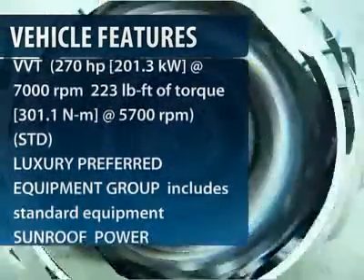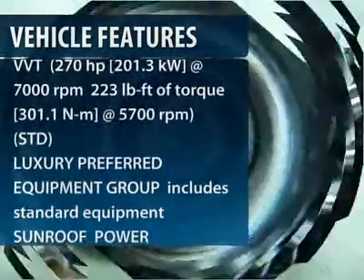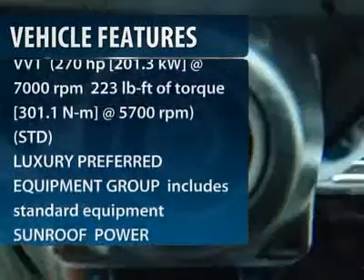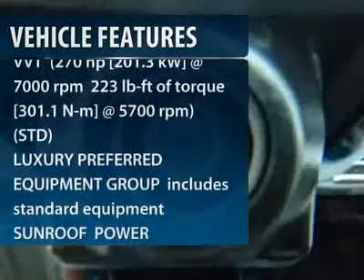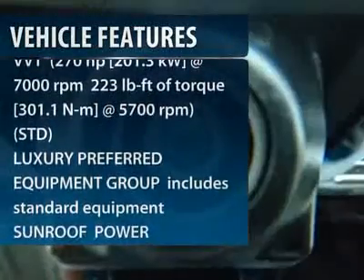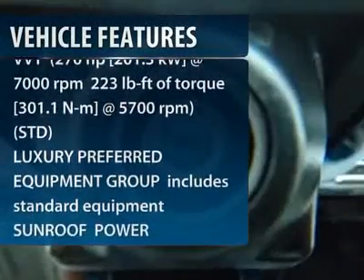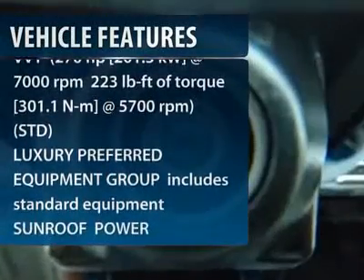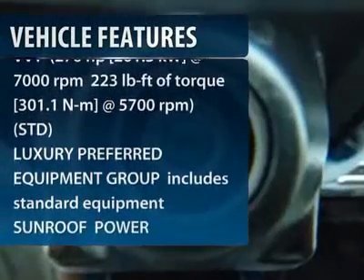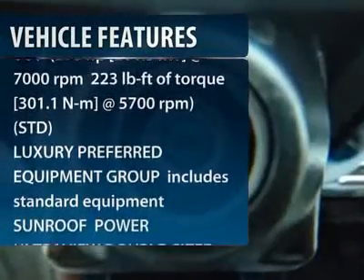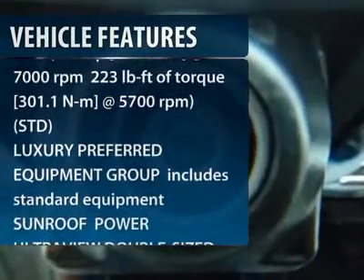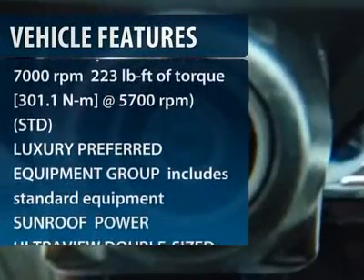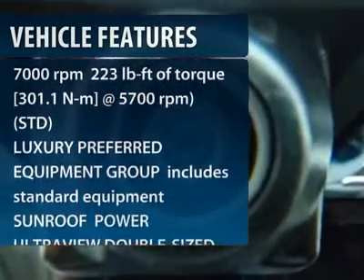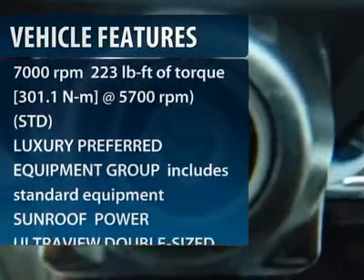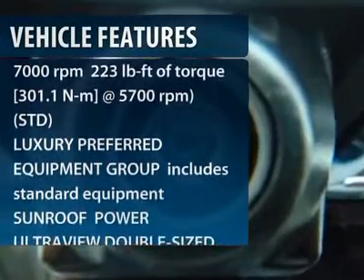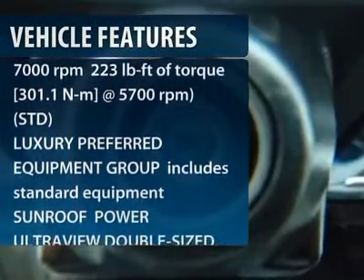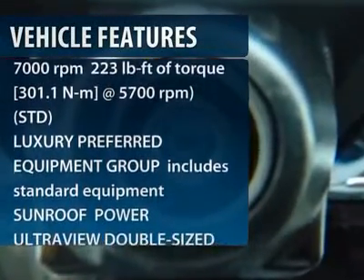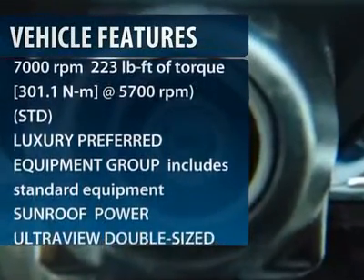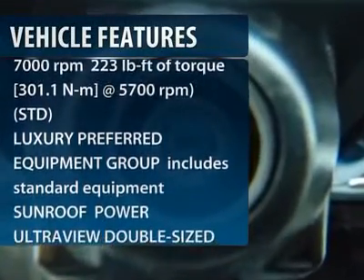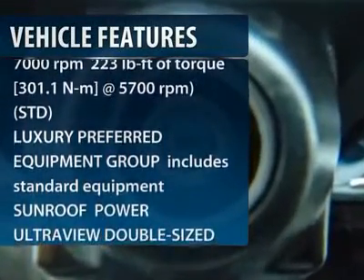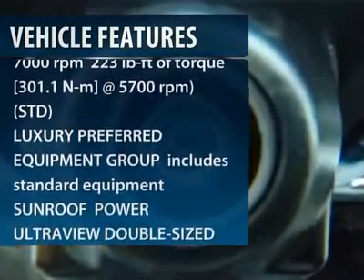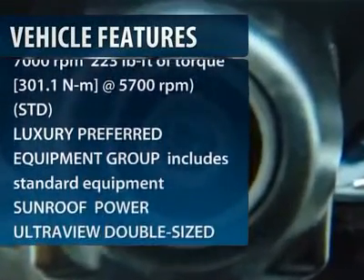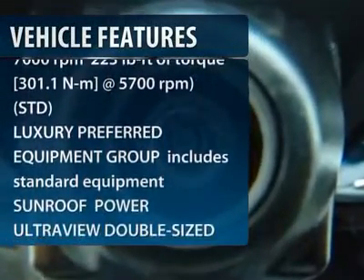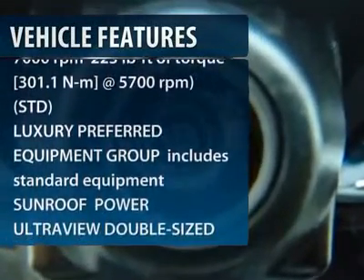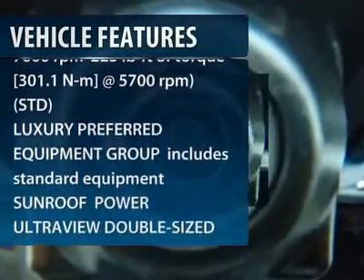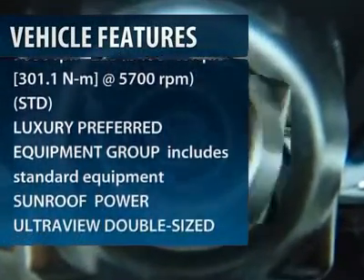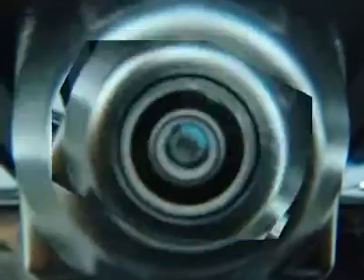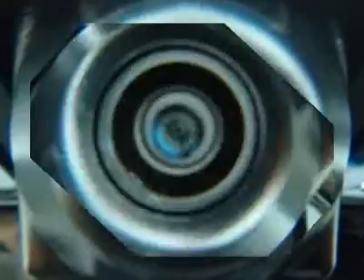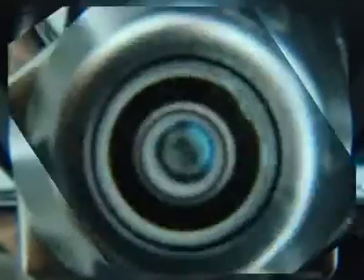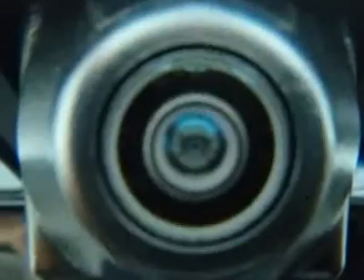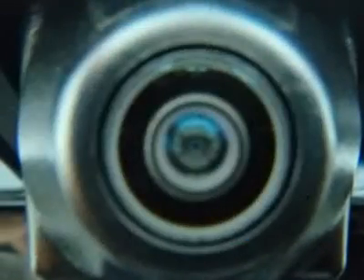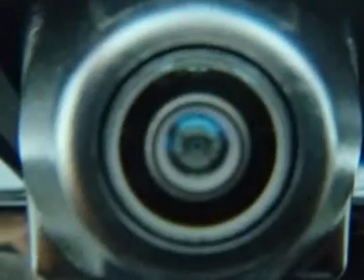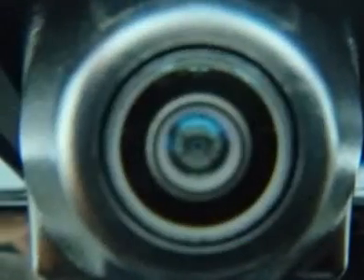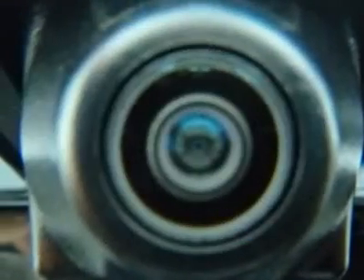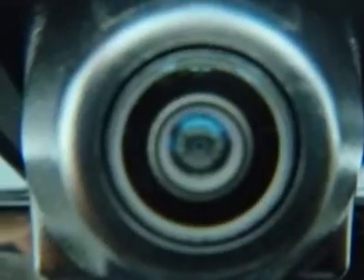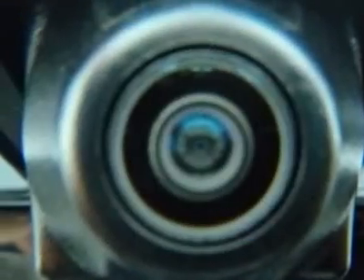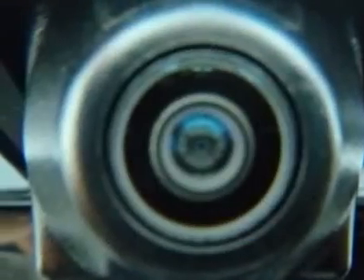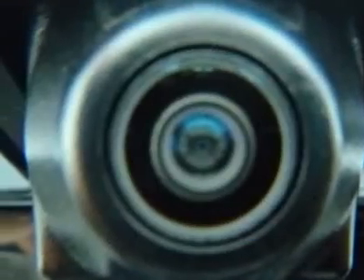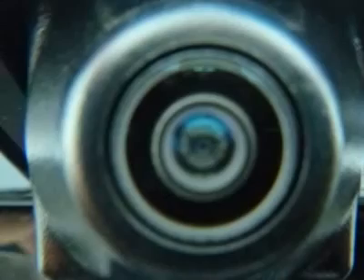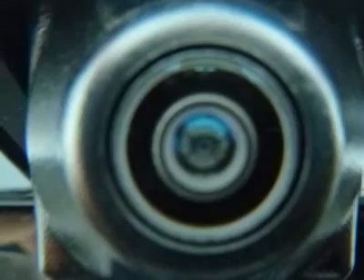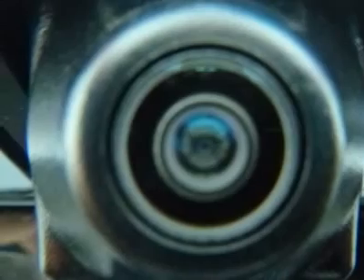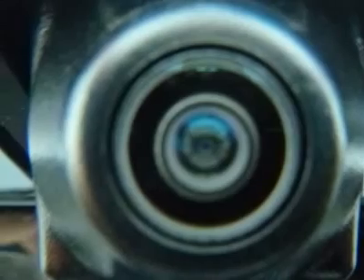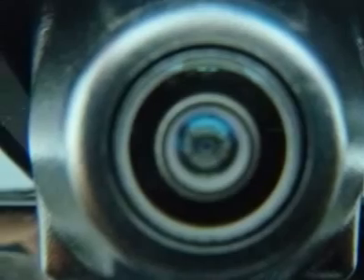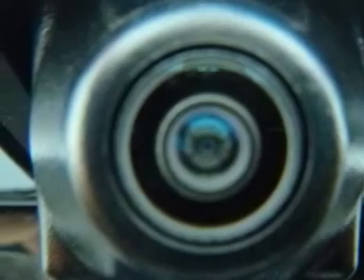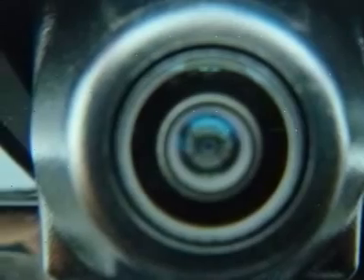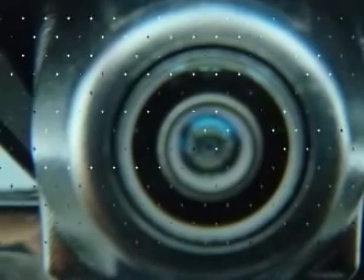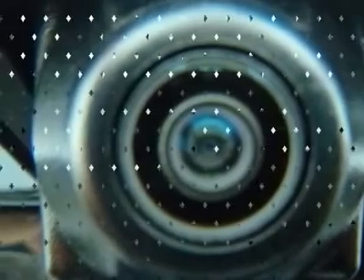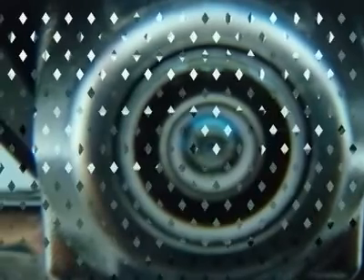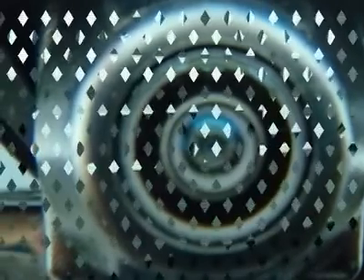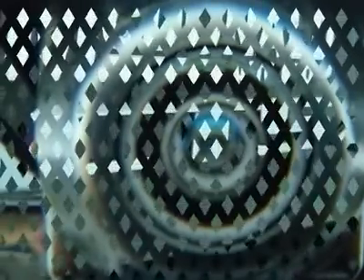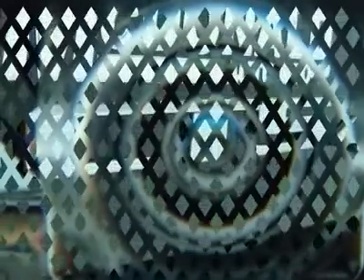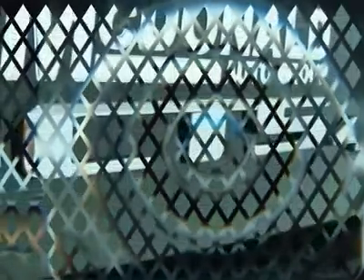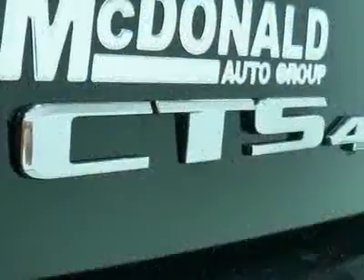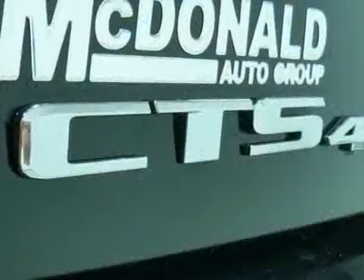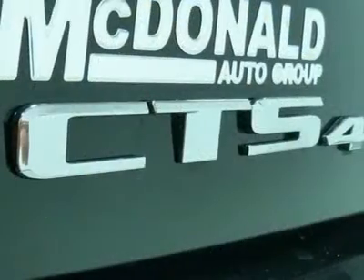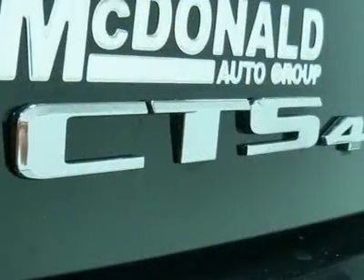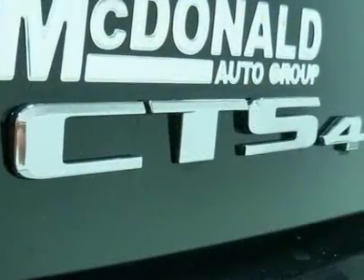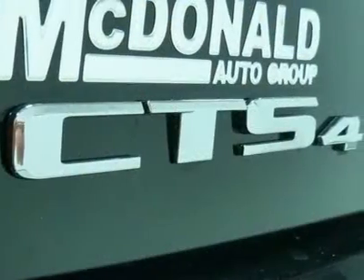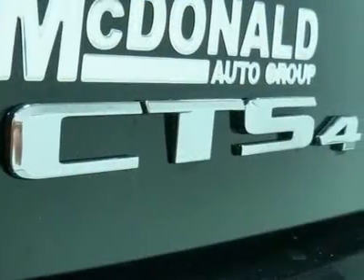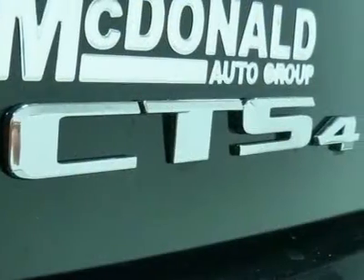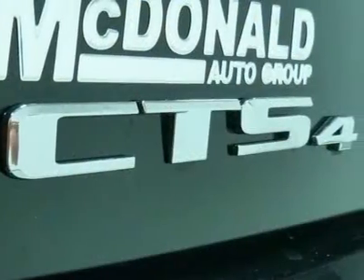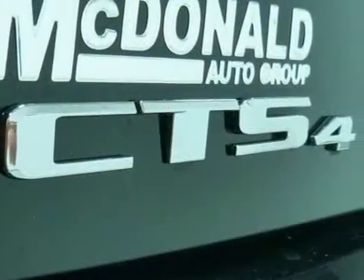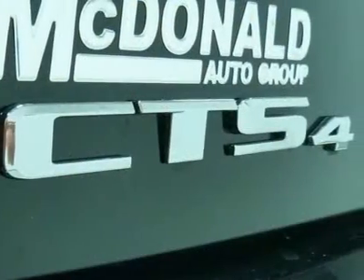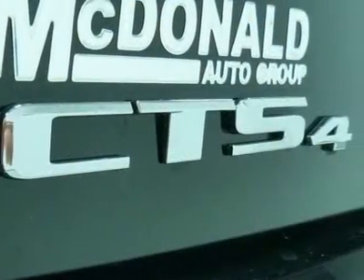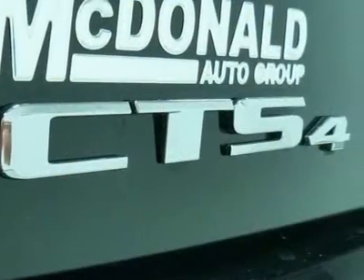Steering wheel audio controls. Remote engine start. Anti-lock braking system. Power passenger seat. CD changer.